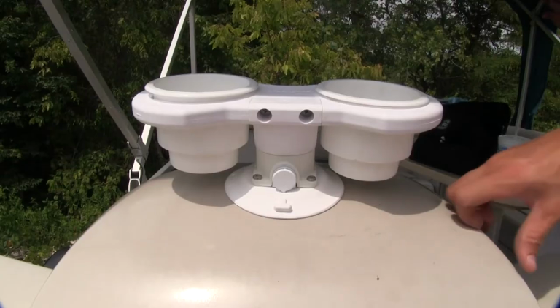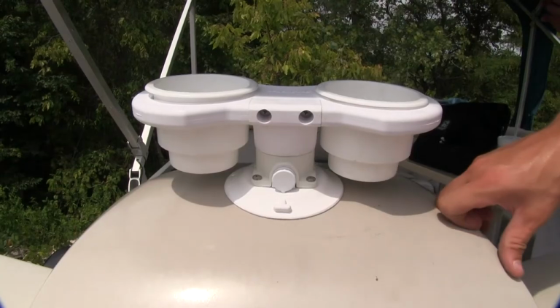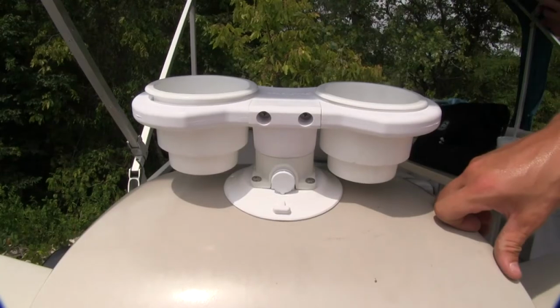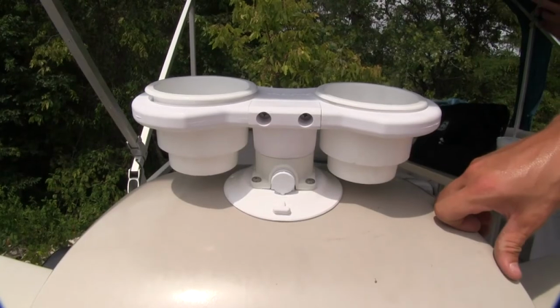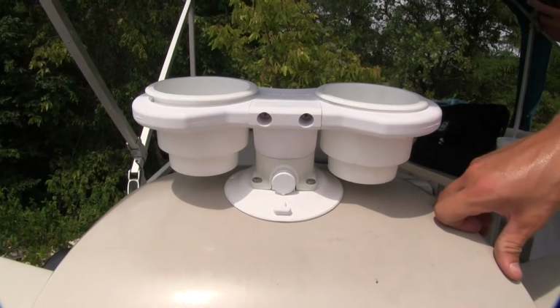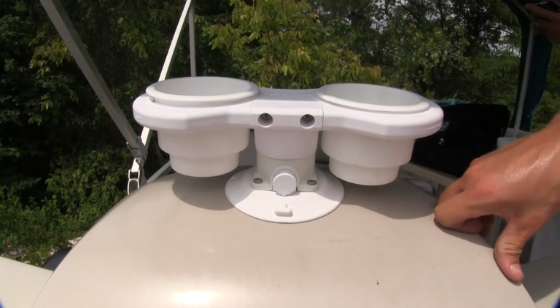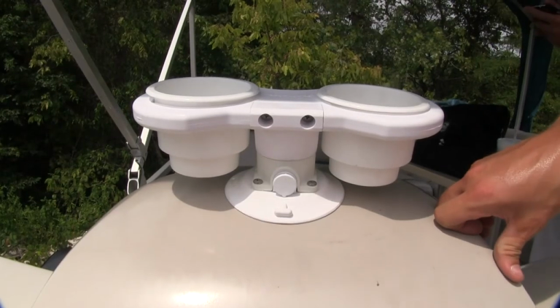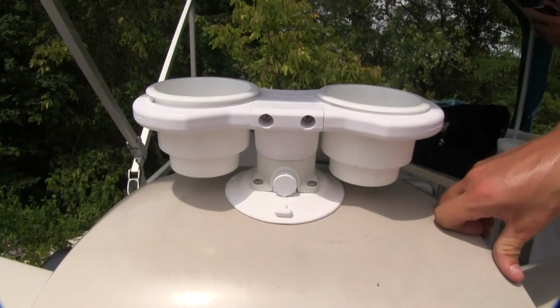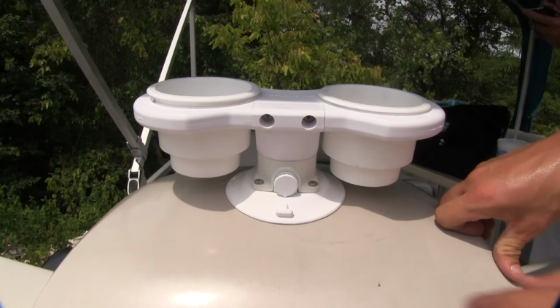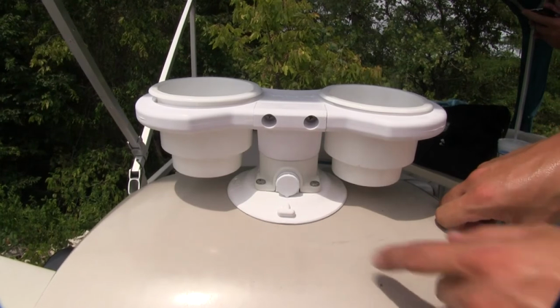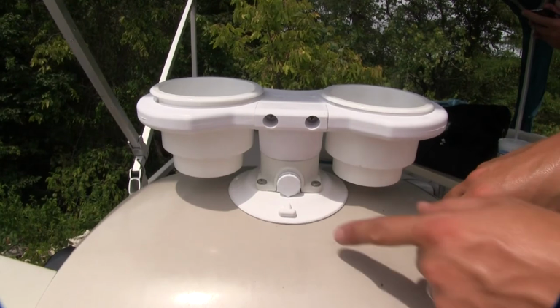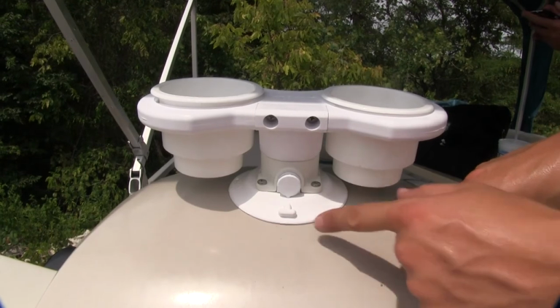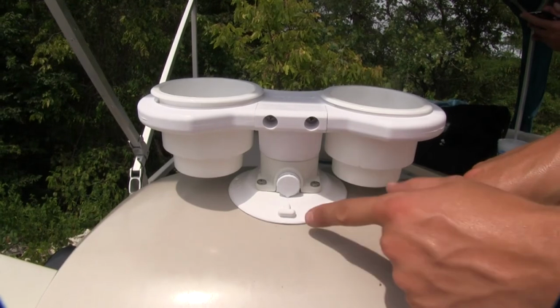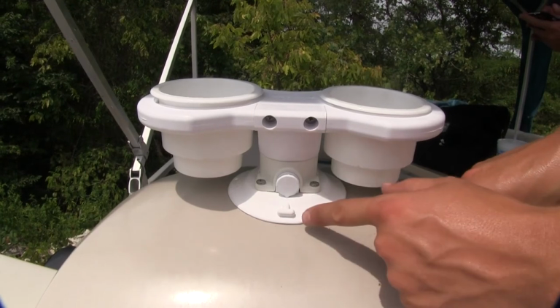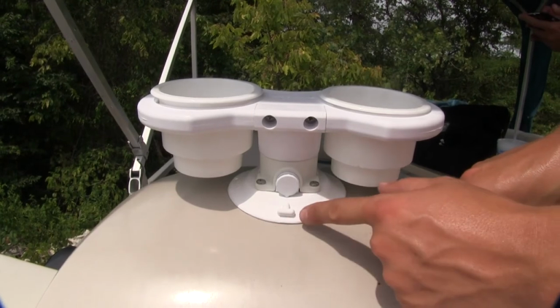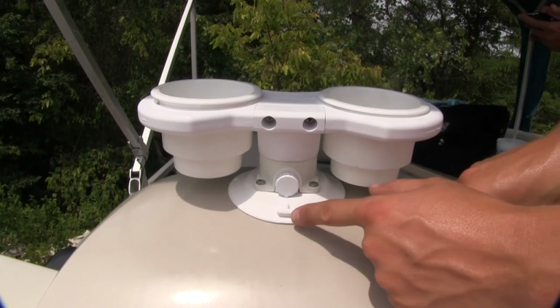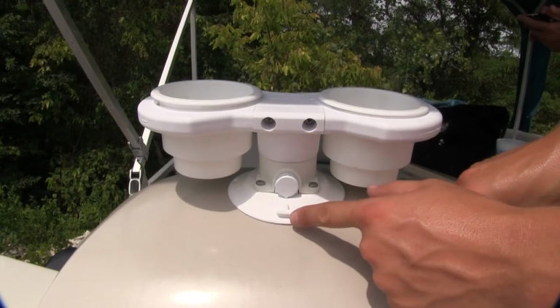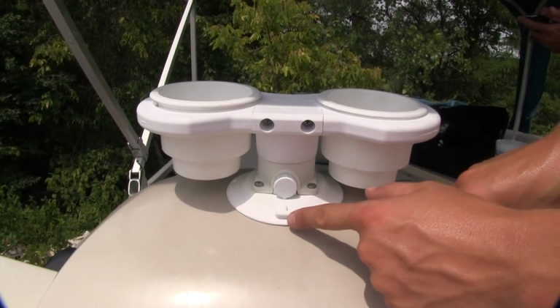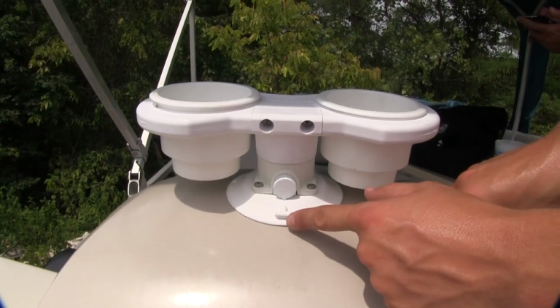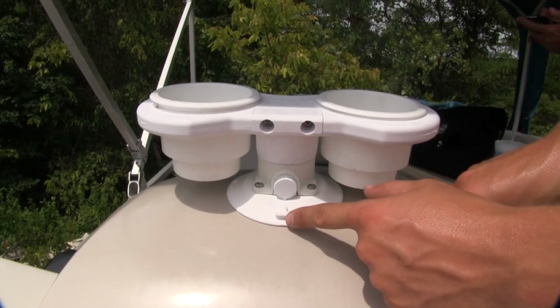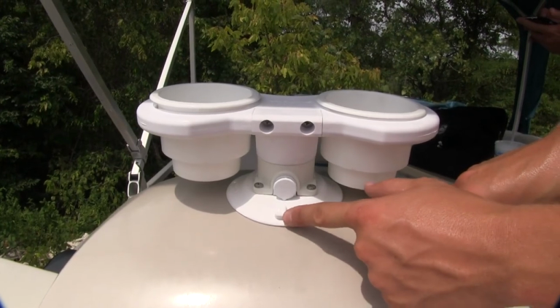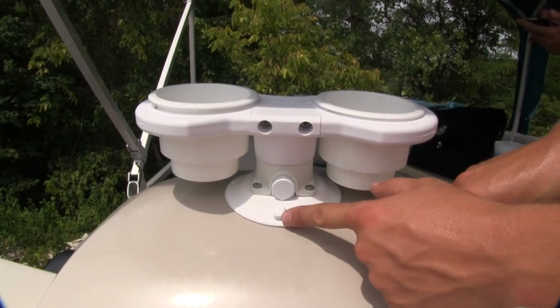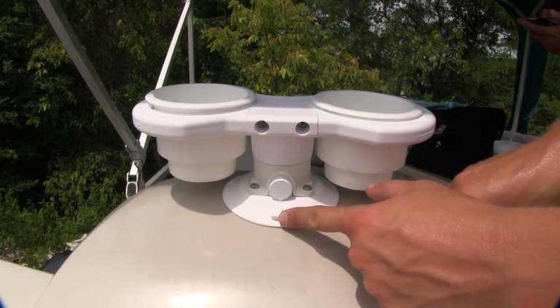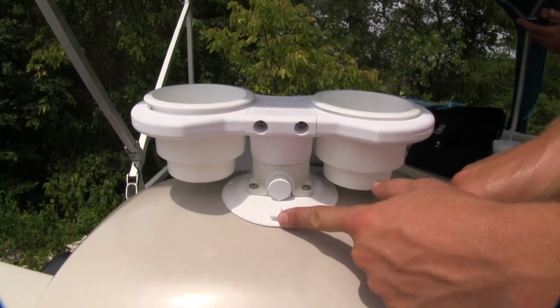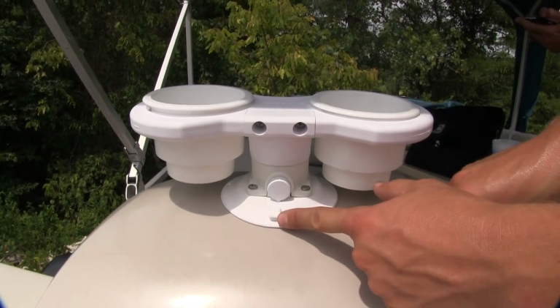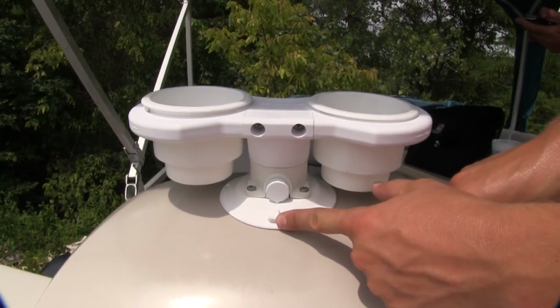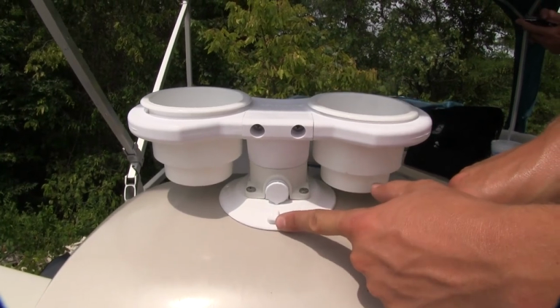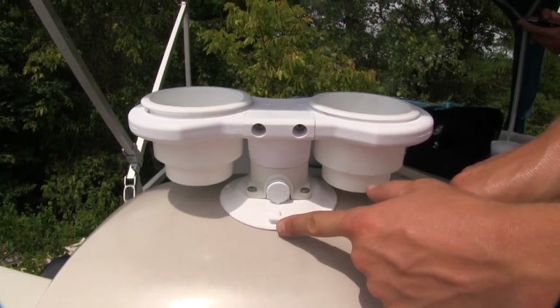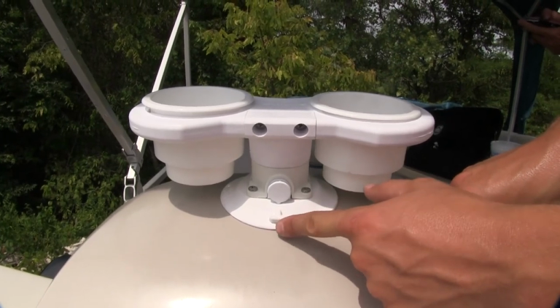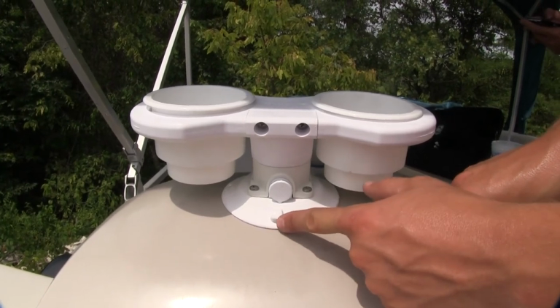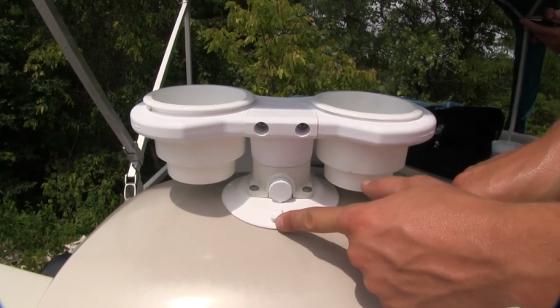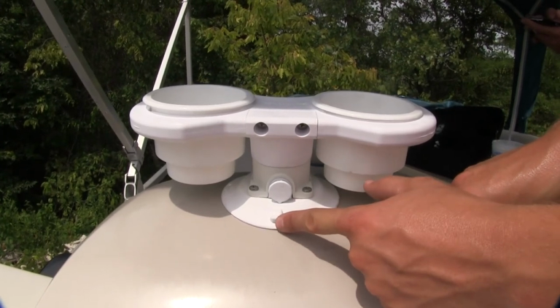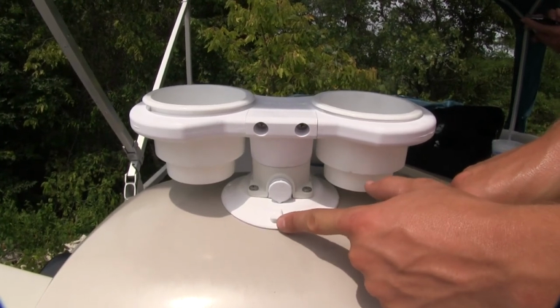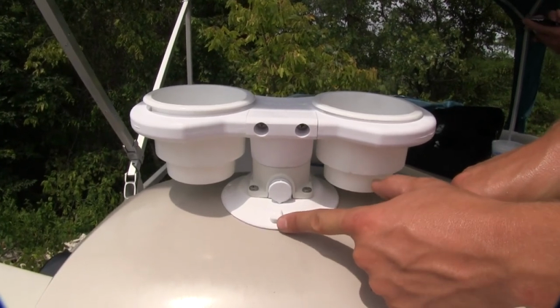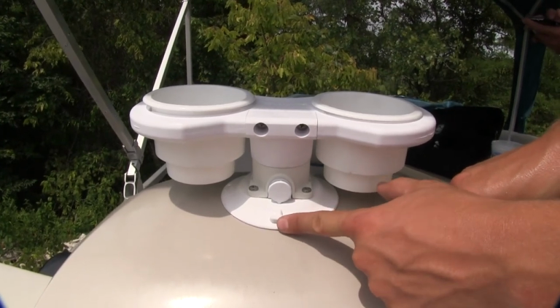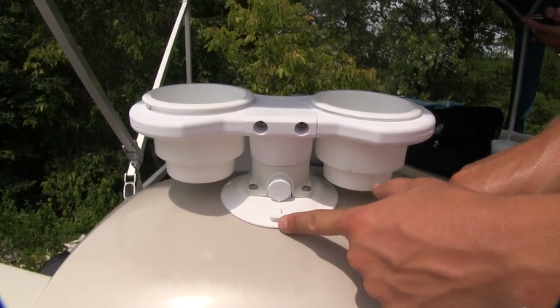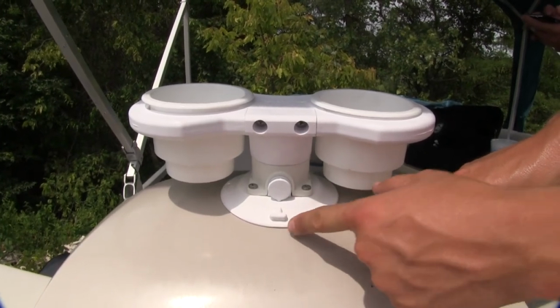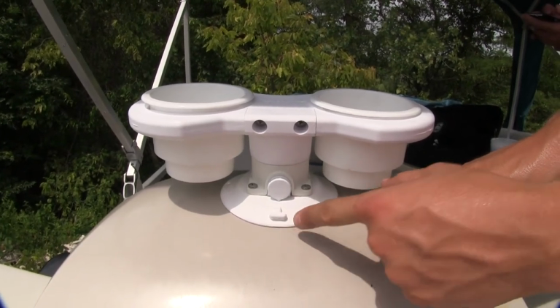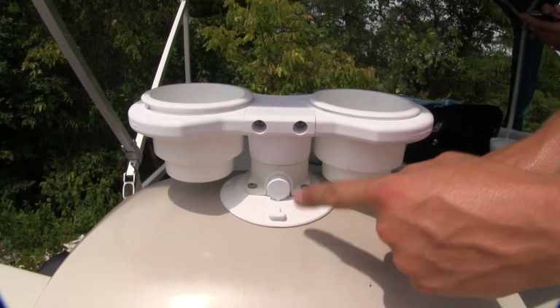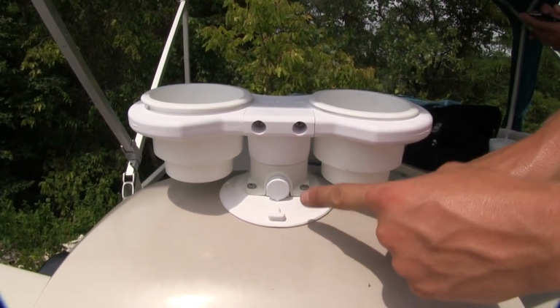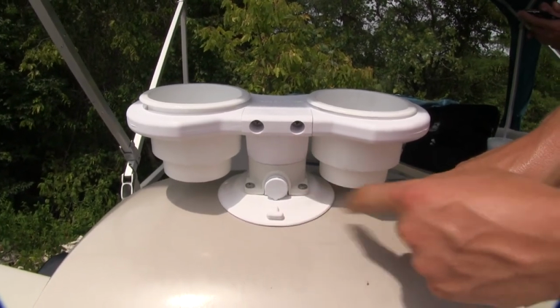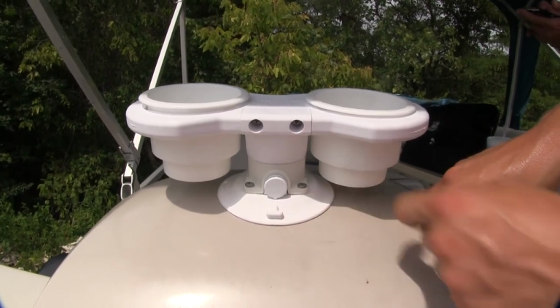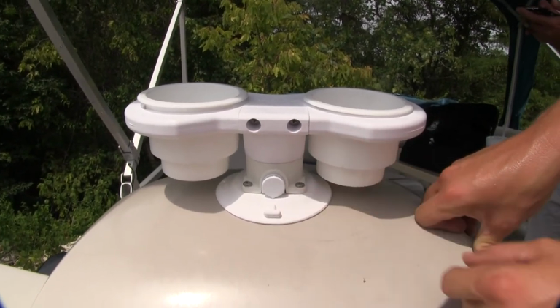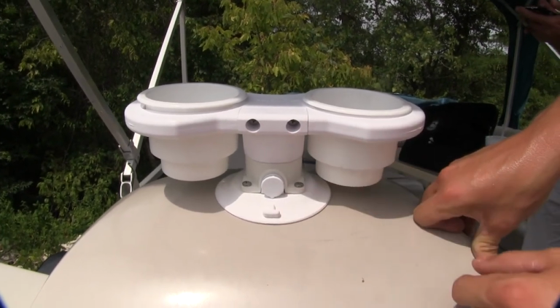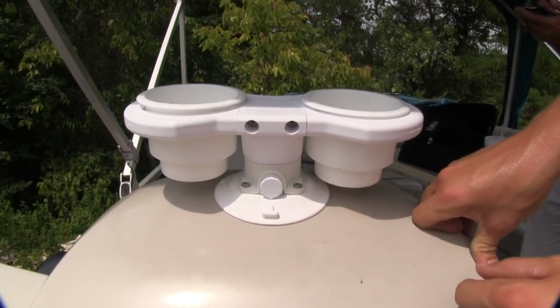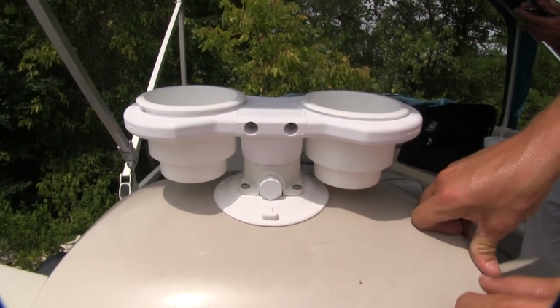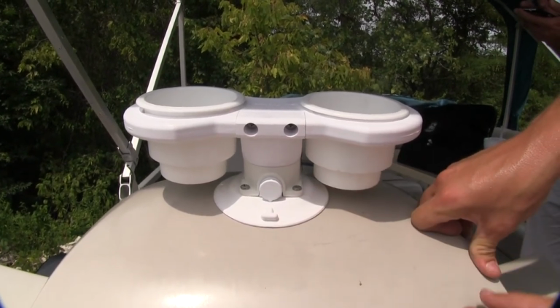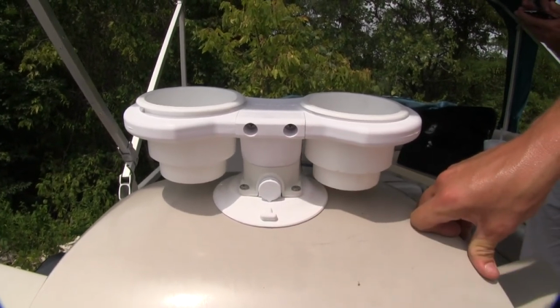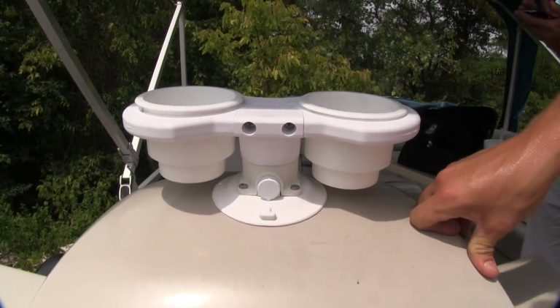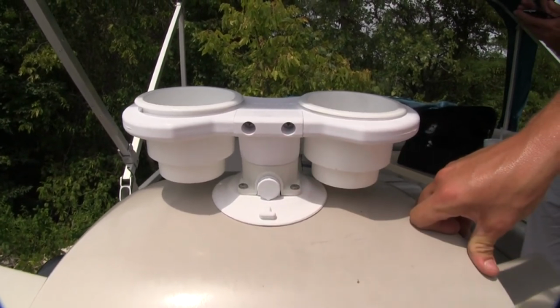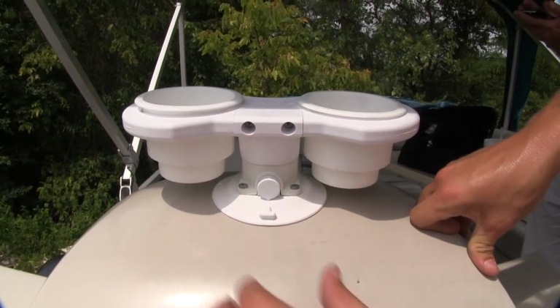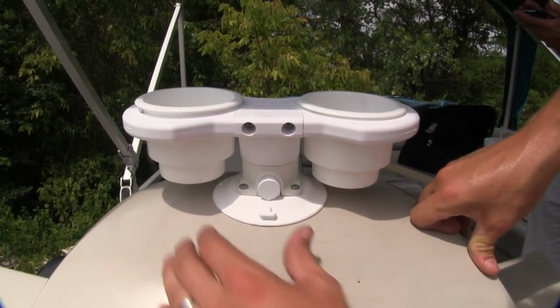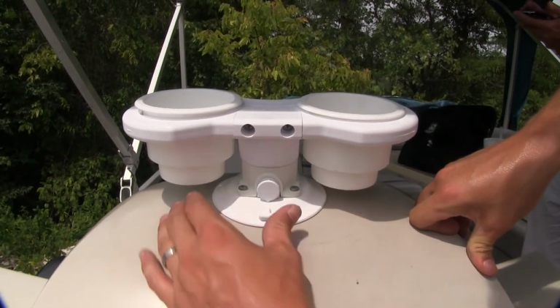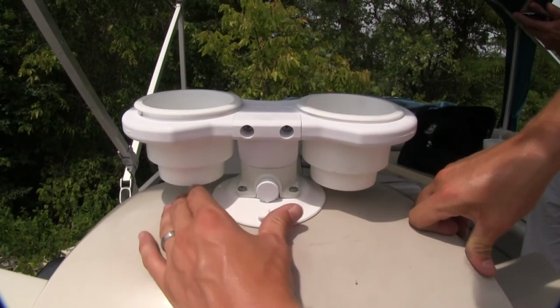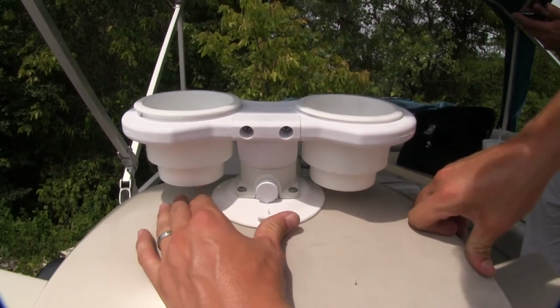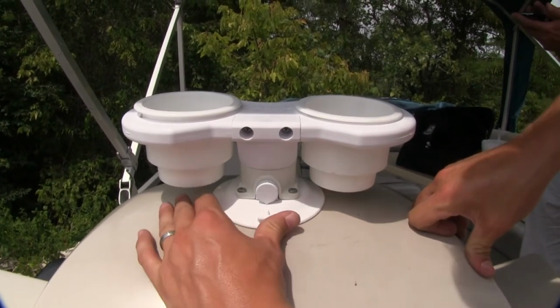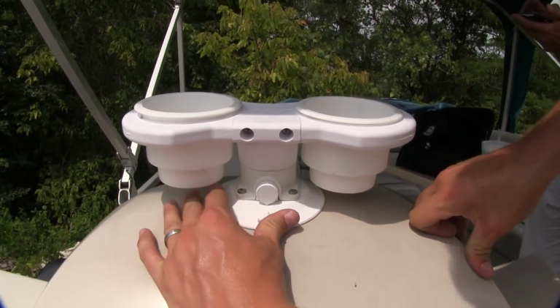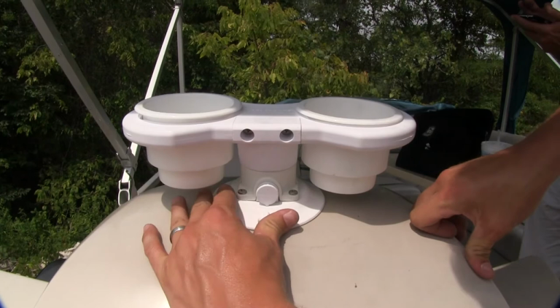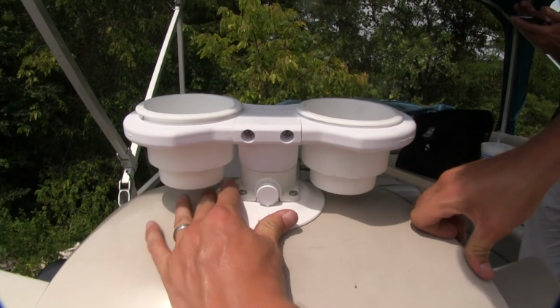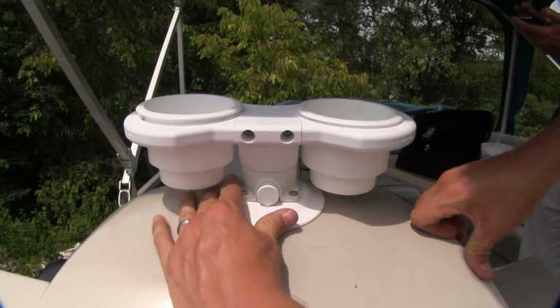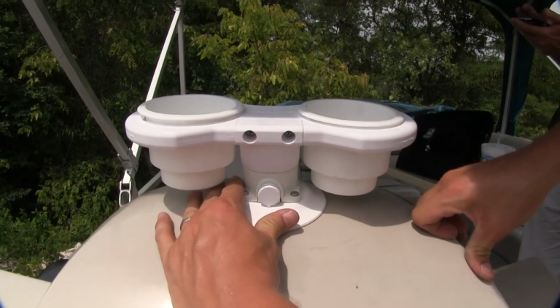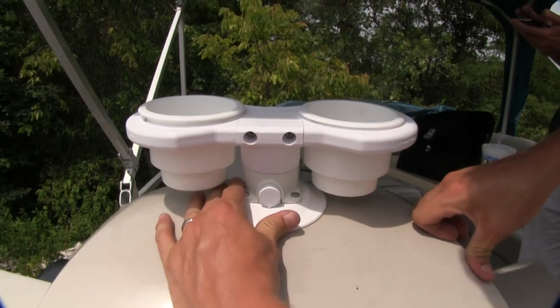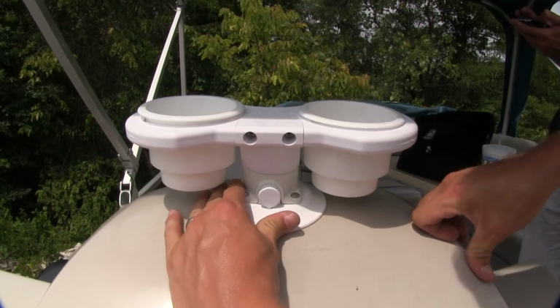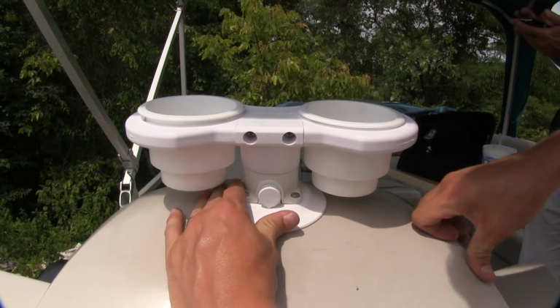To remove it, it's very simple. Simply press in on one of the T-tabs on either side of the vacuum cup and it comes right off.